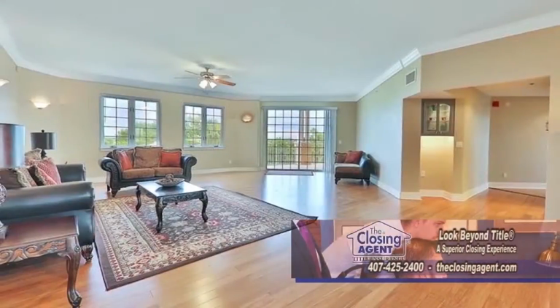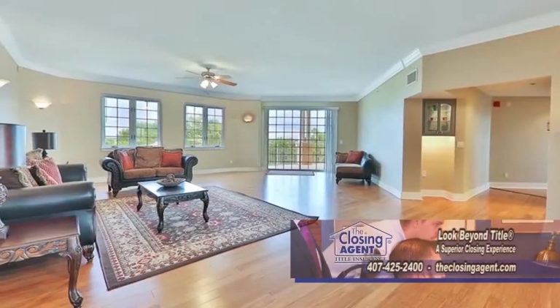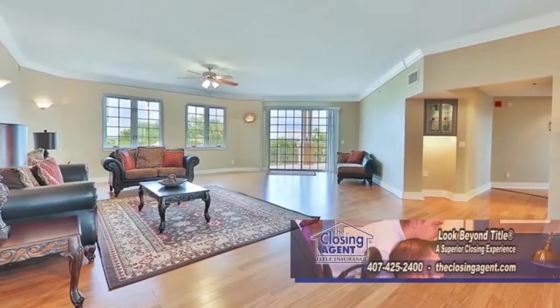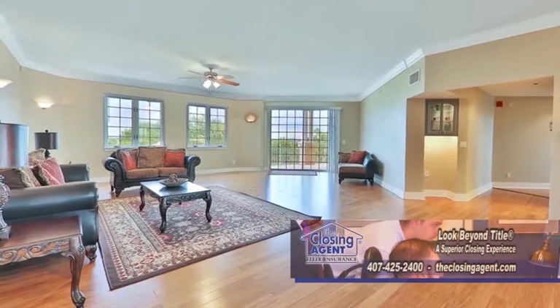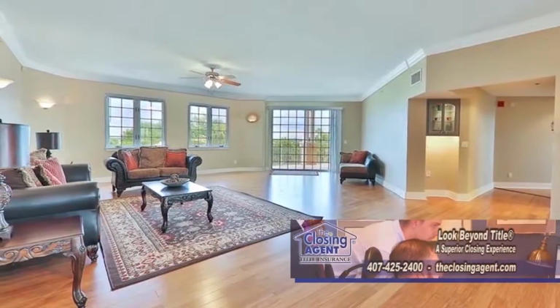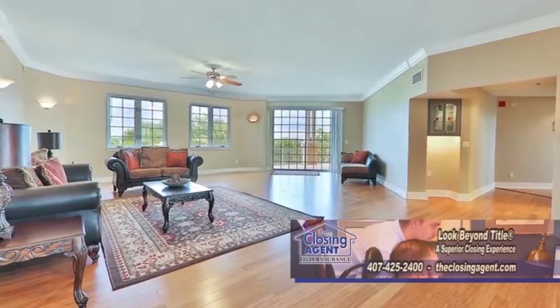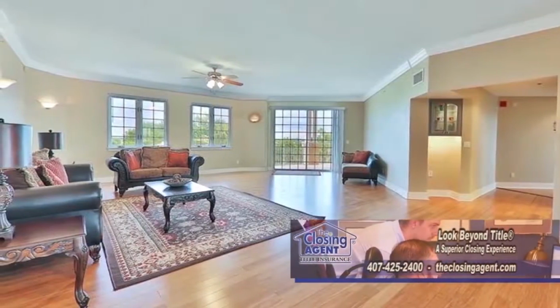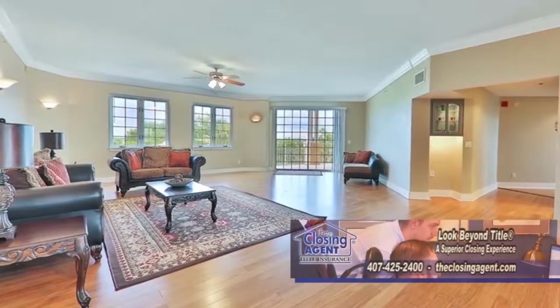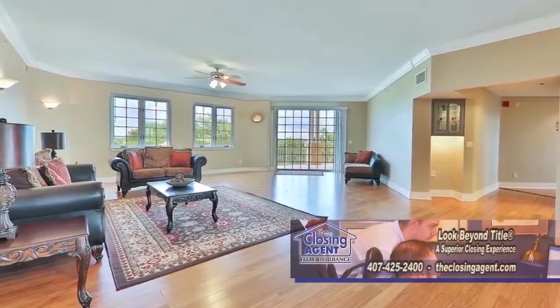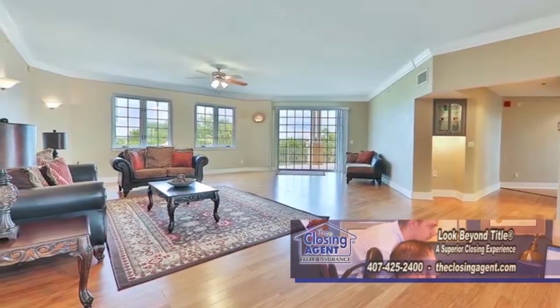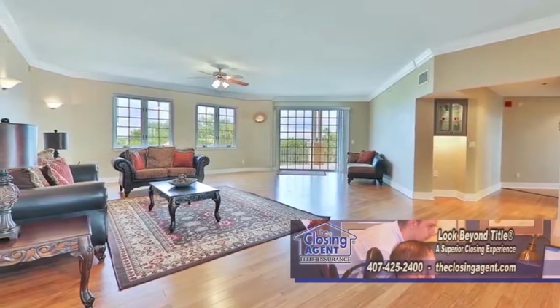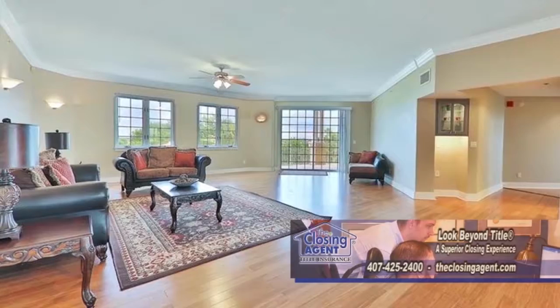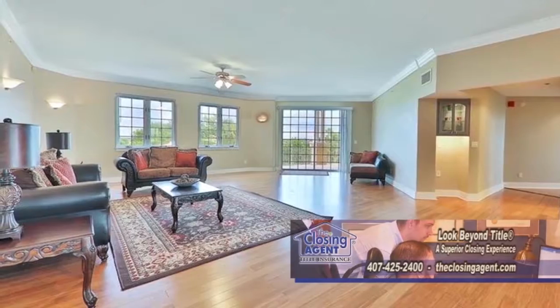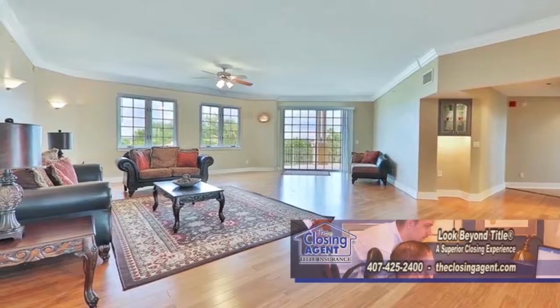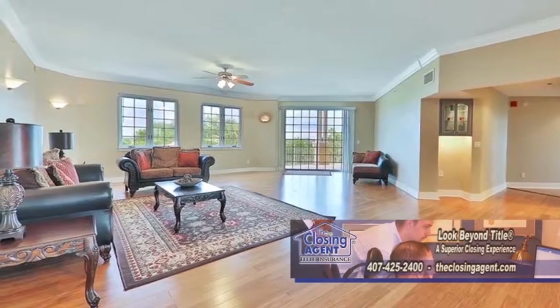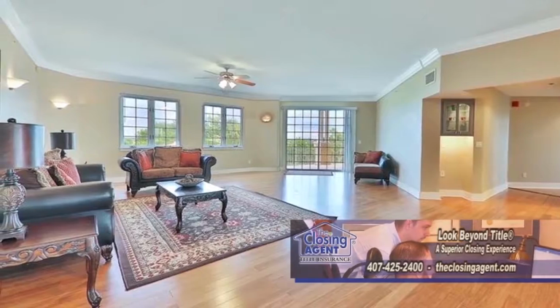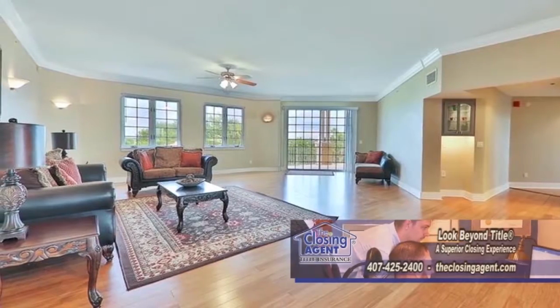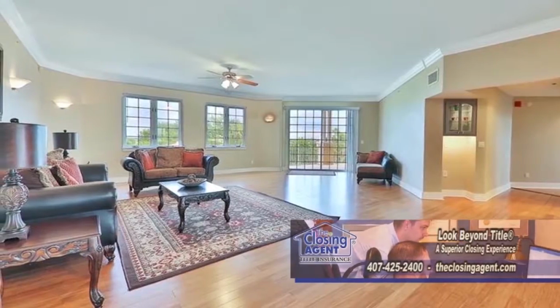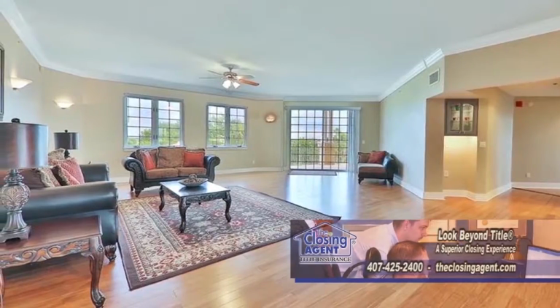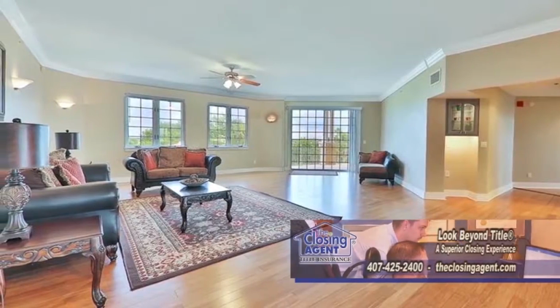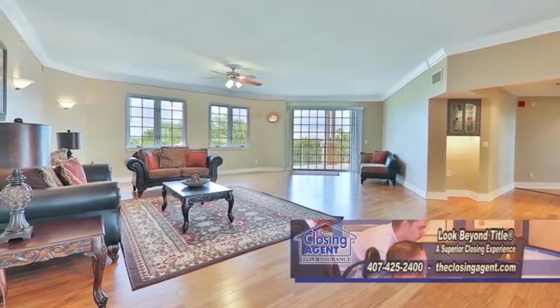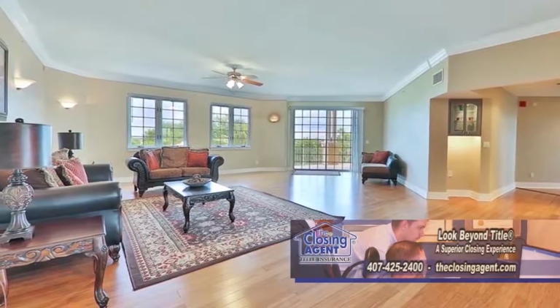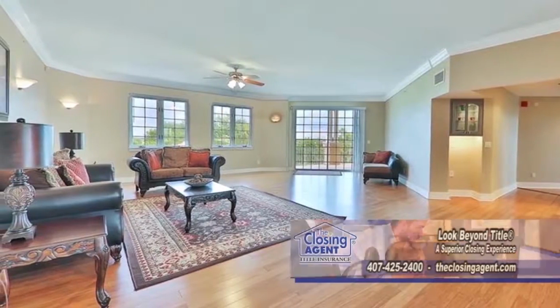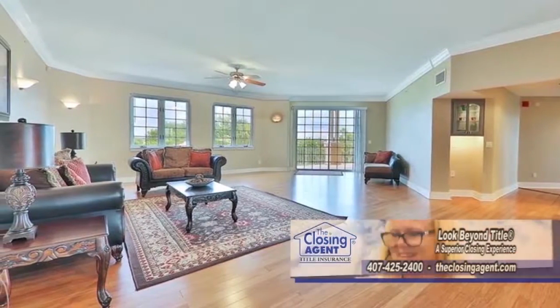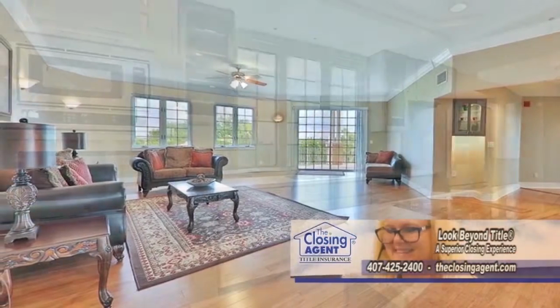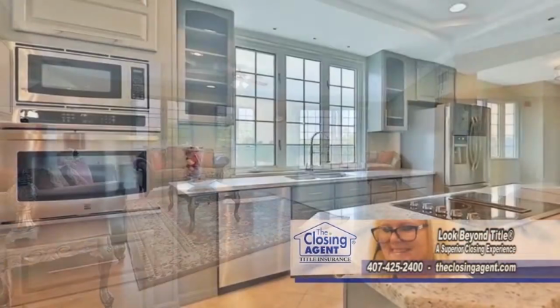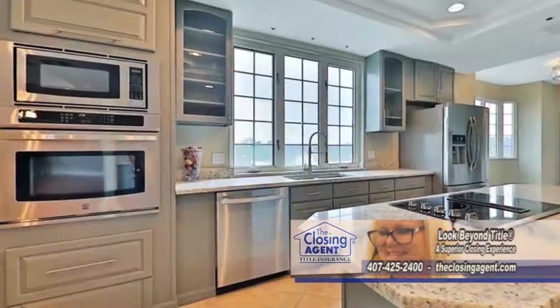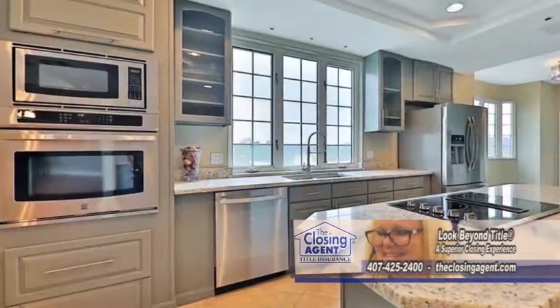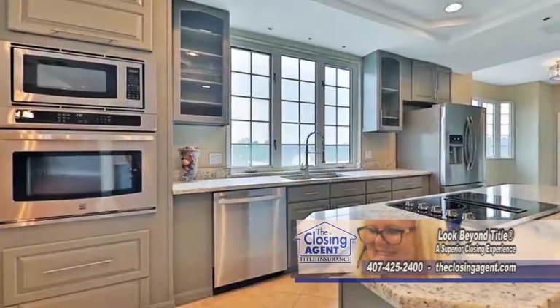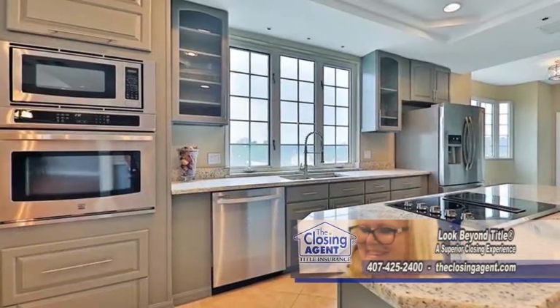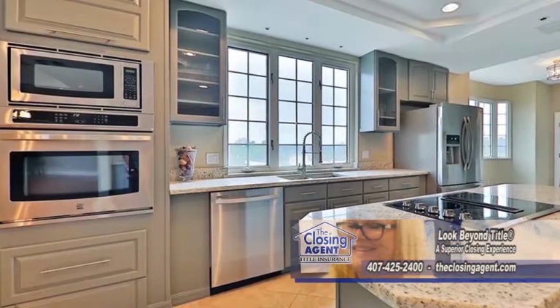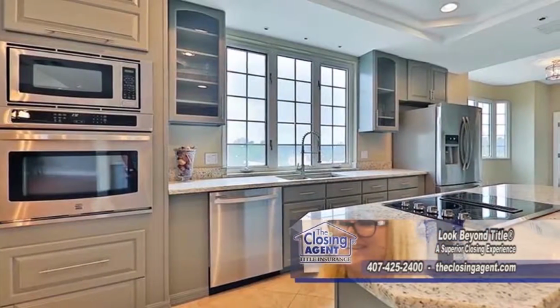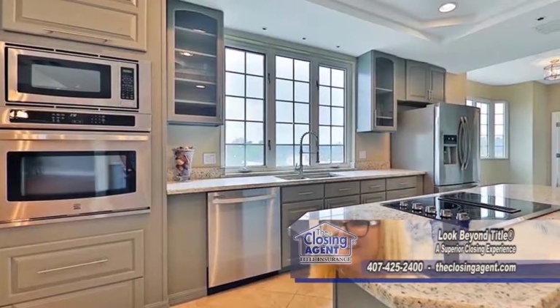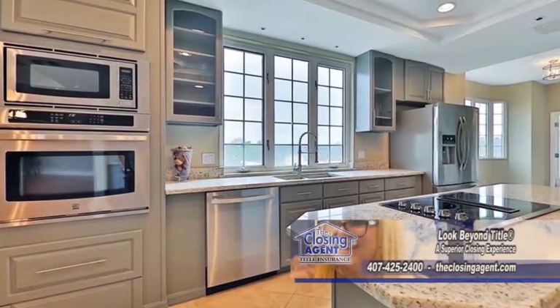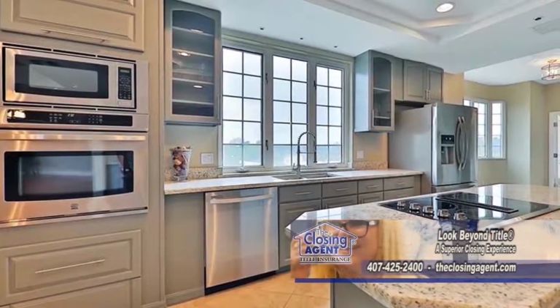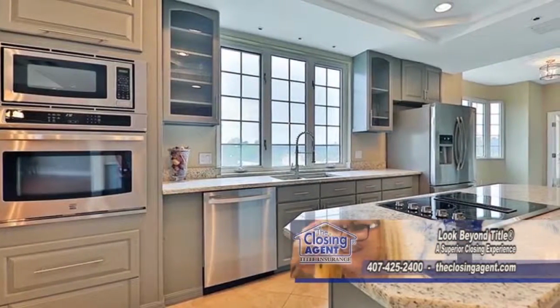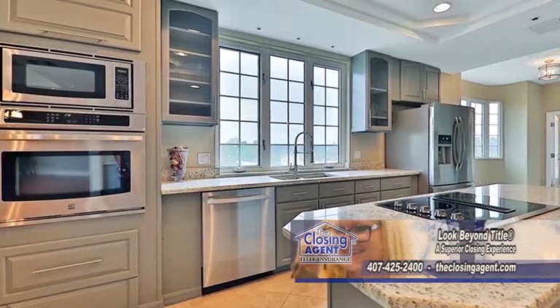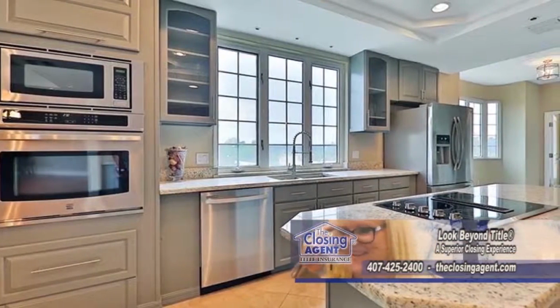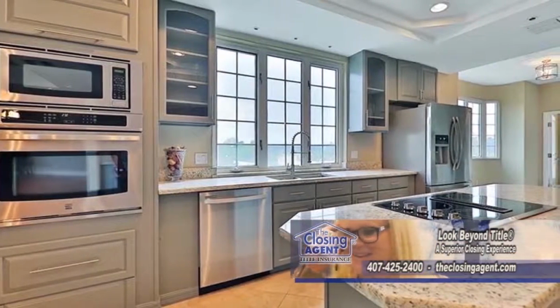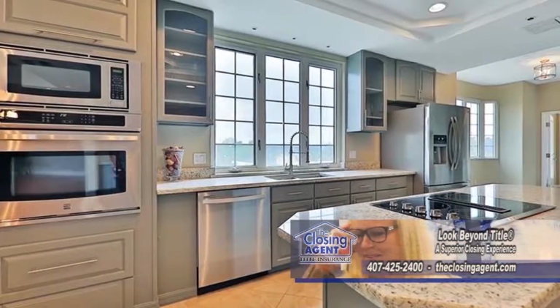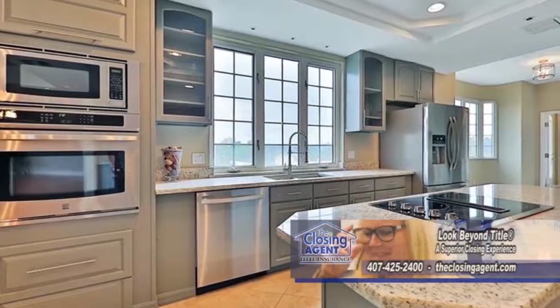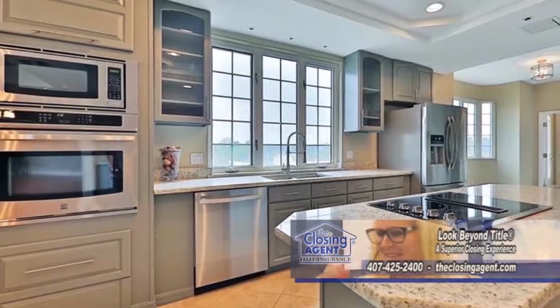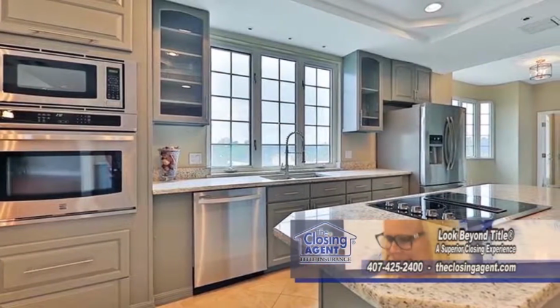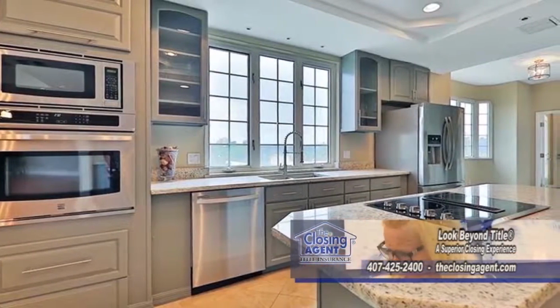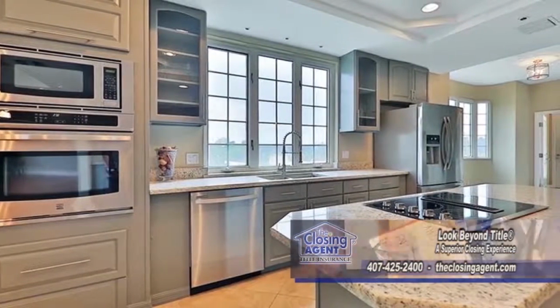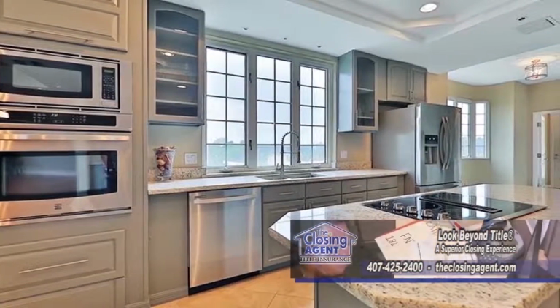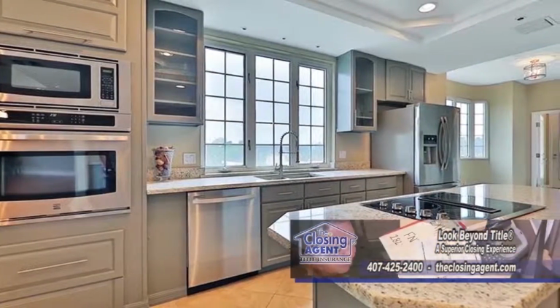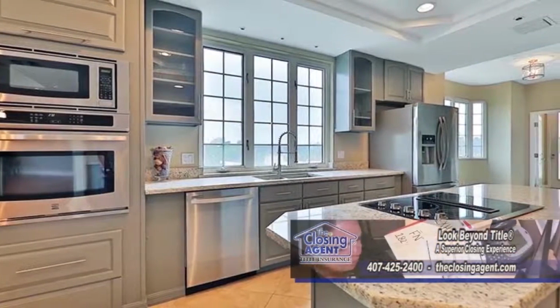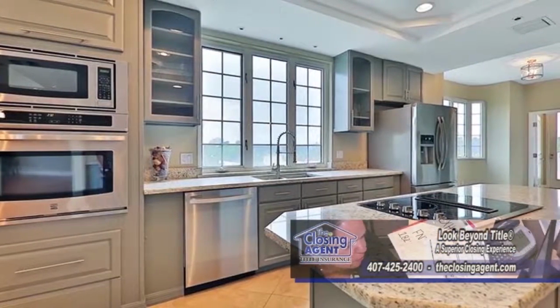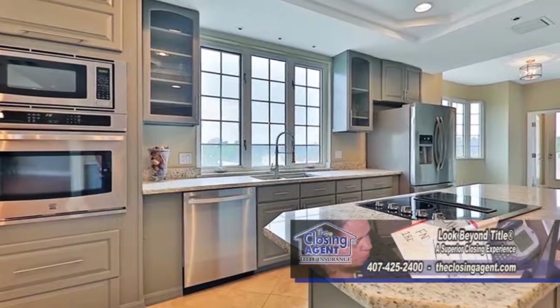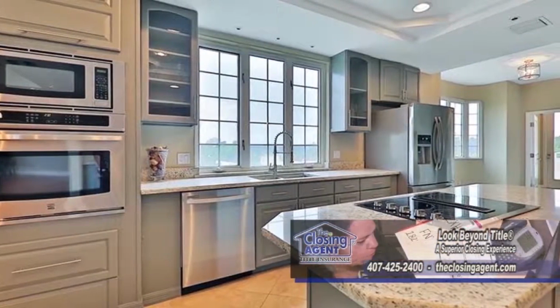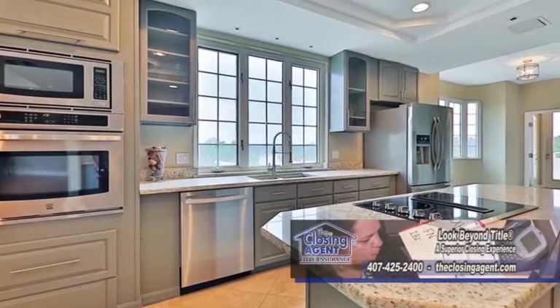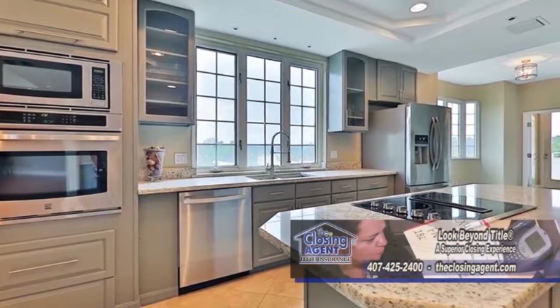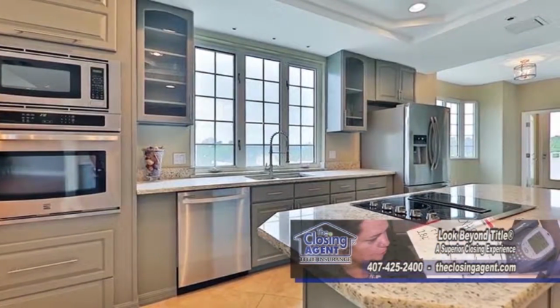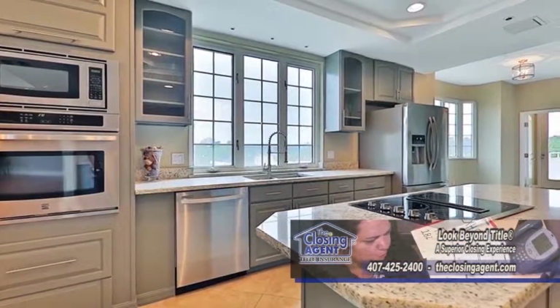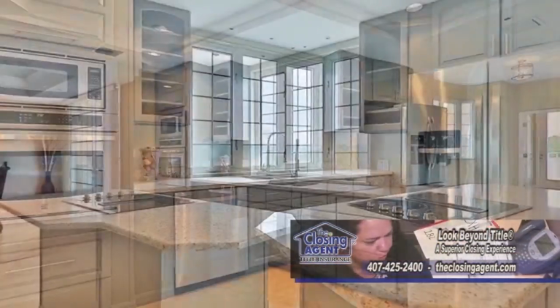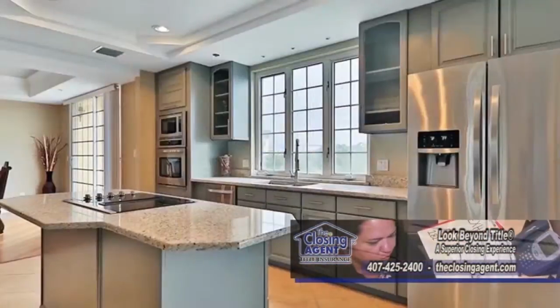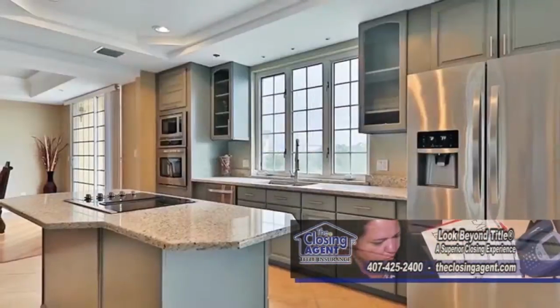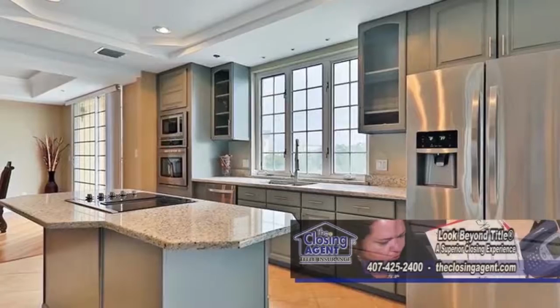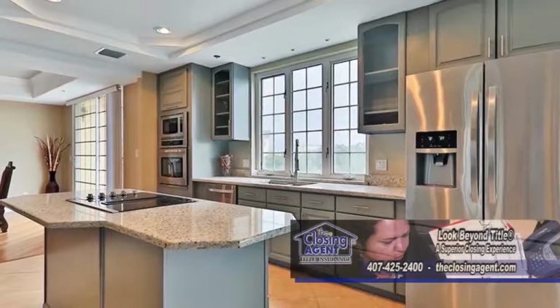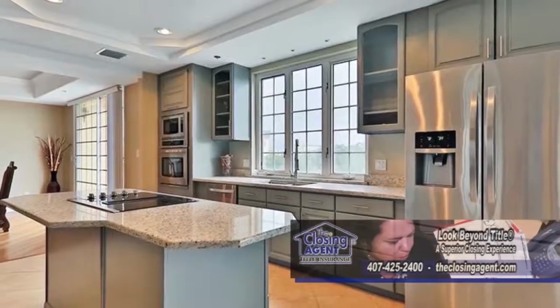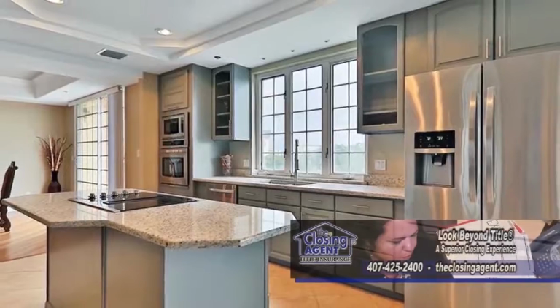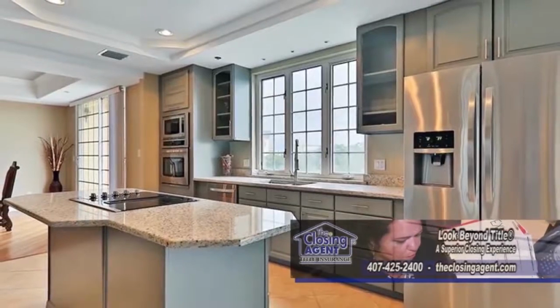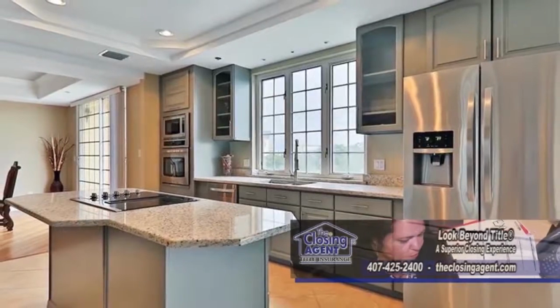The open living room has bamboo wood flooring. The gourmet kitchen offers granite counters, tile flooring, and stainless steel appliances.